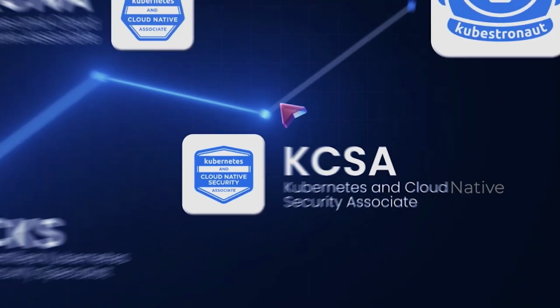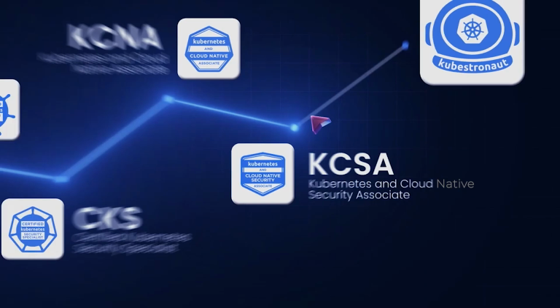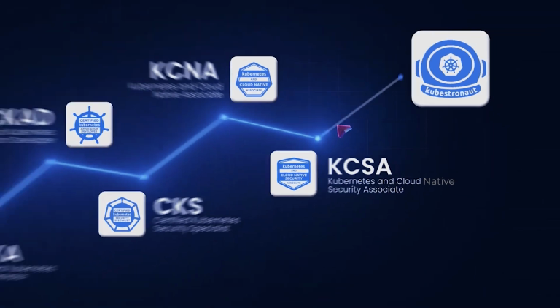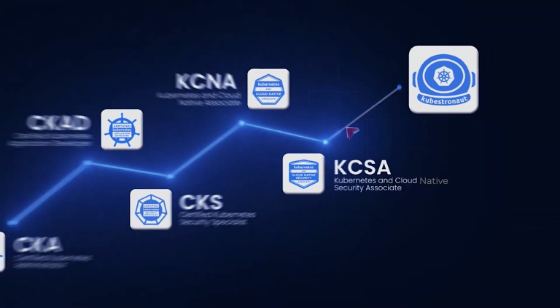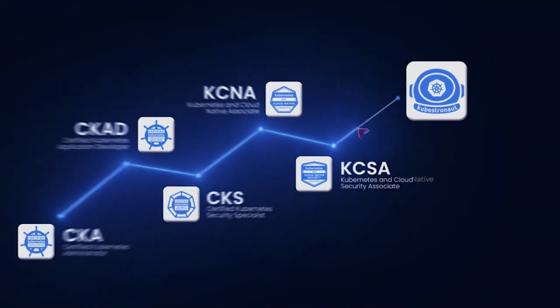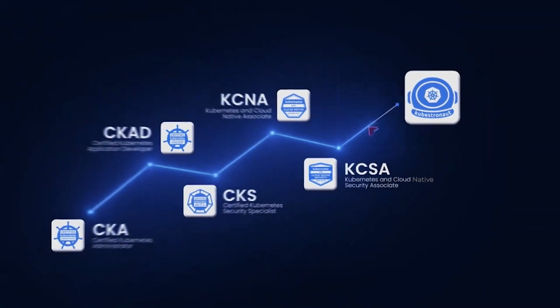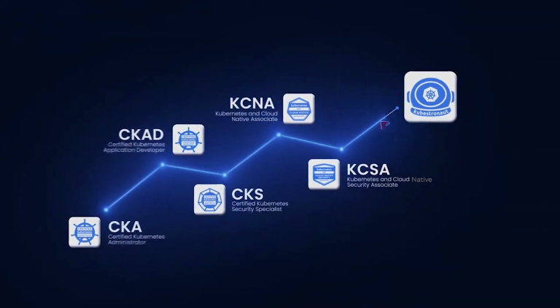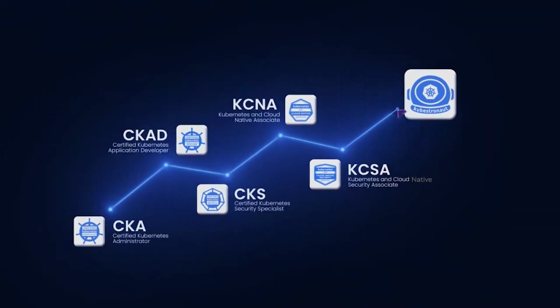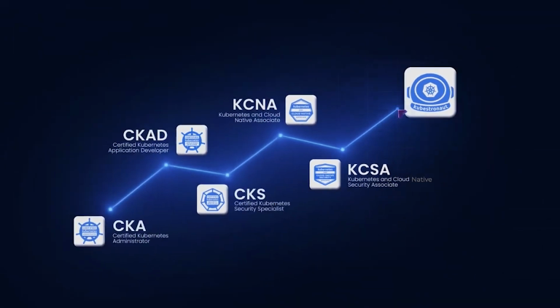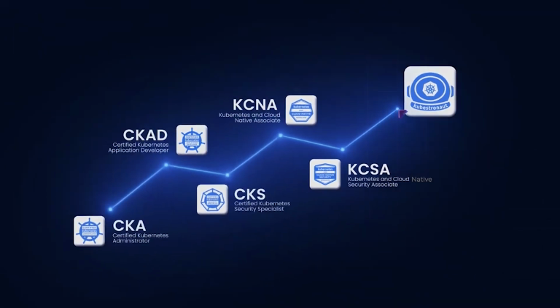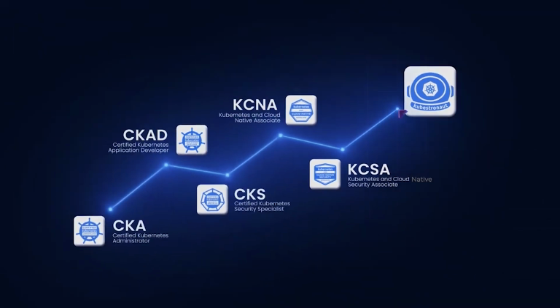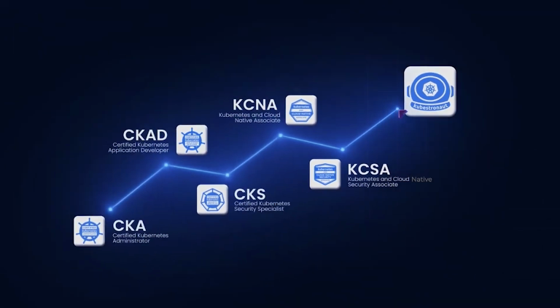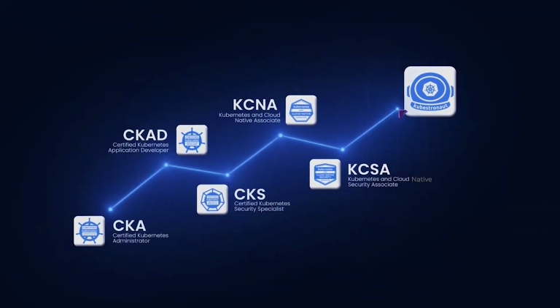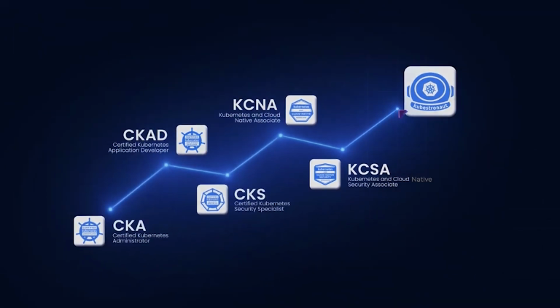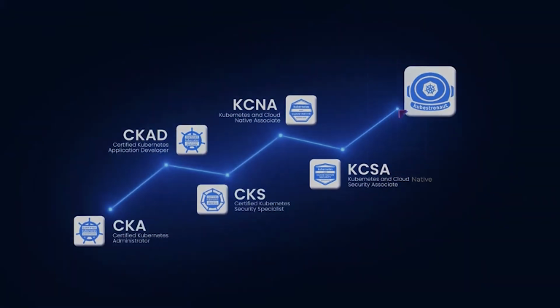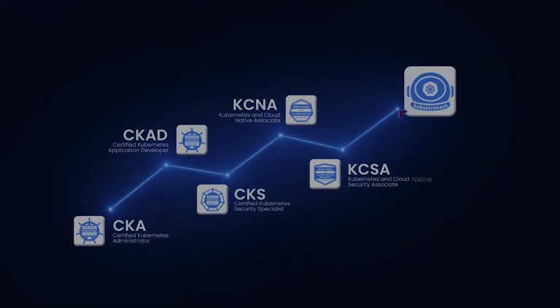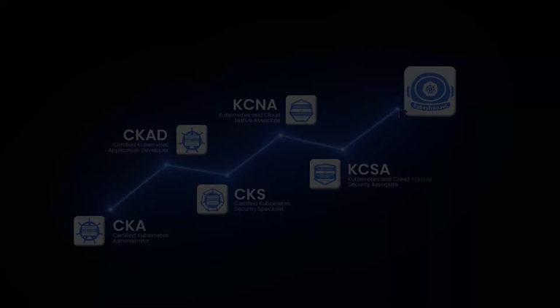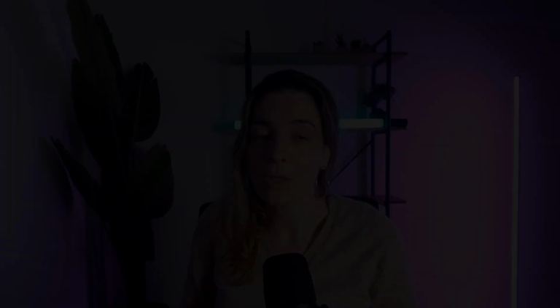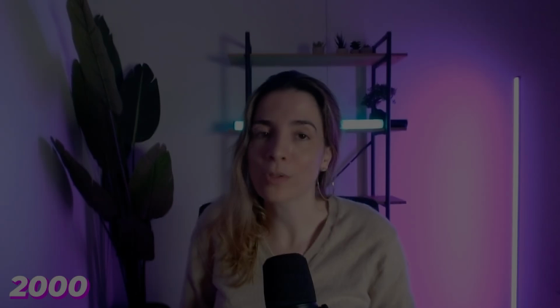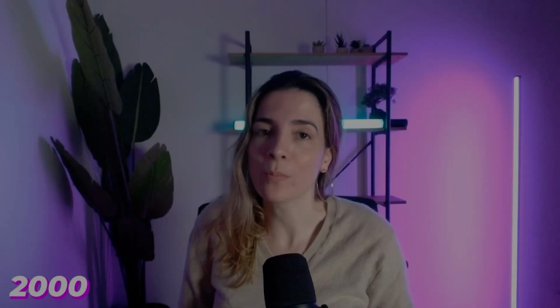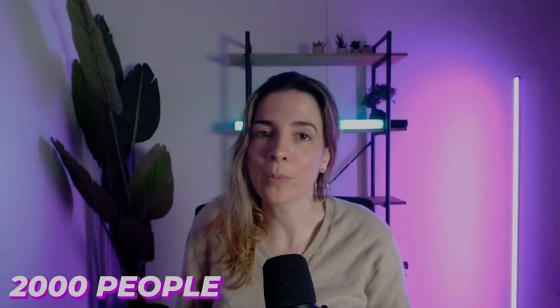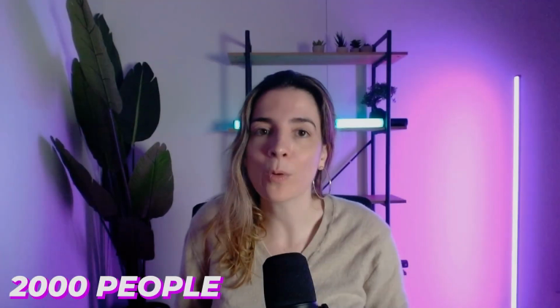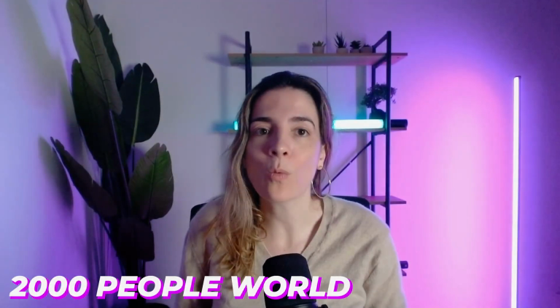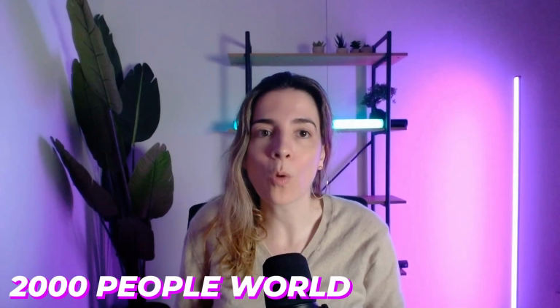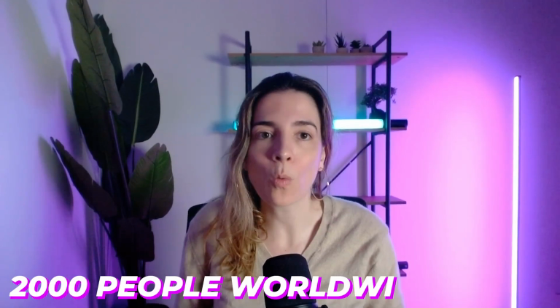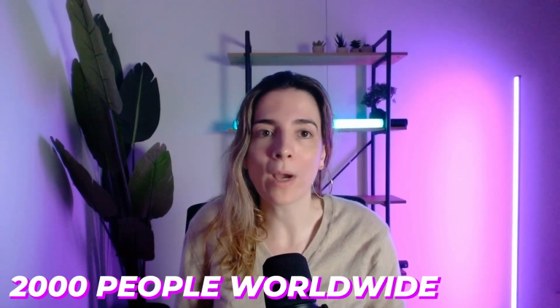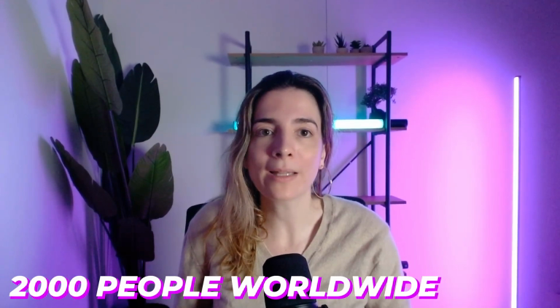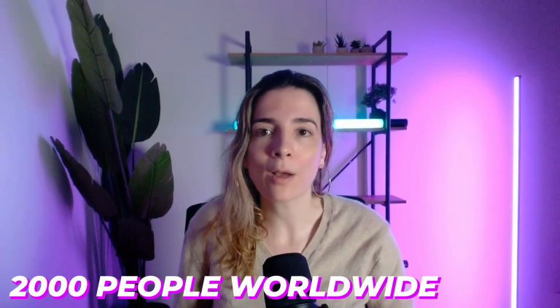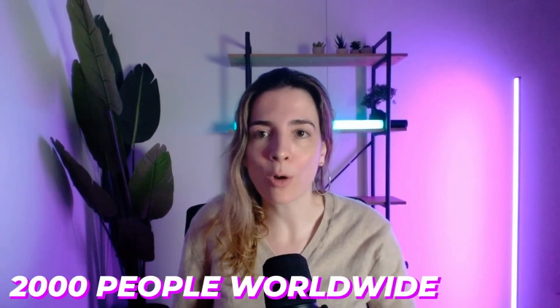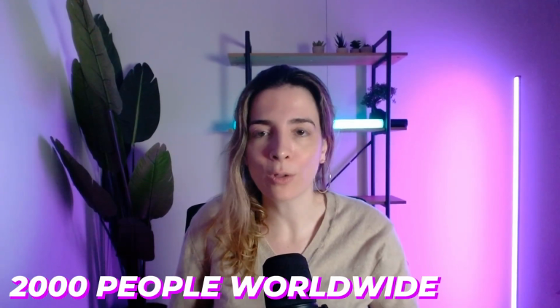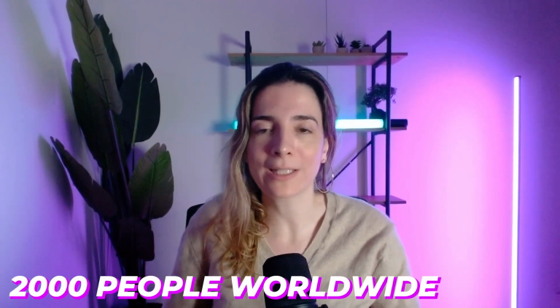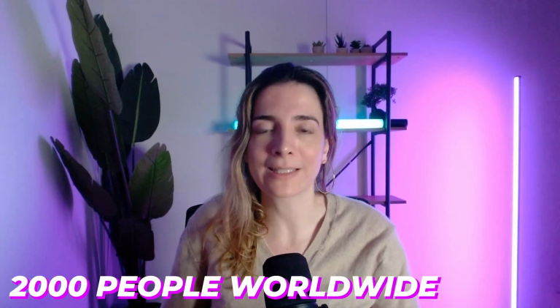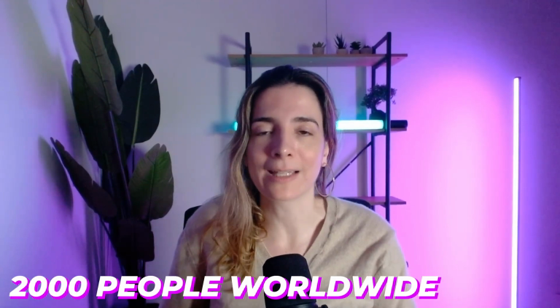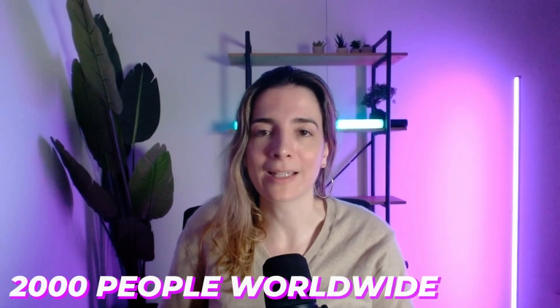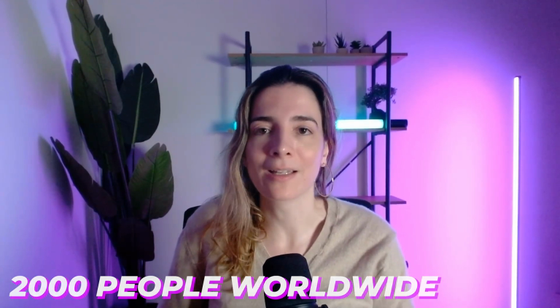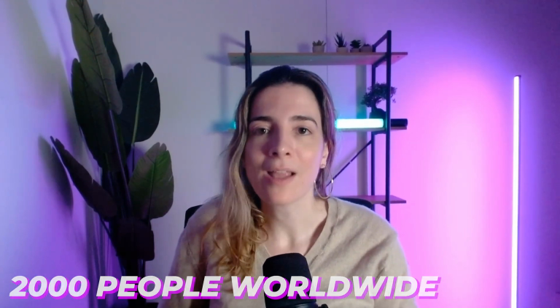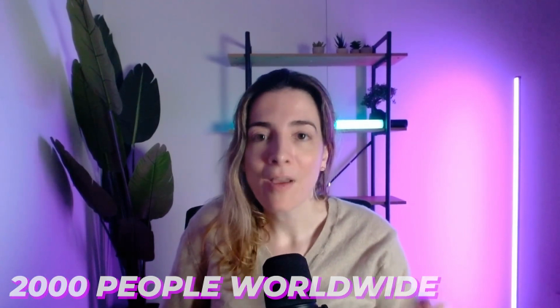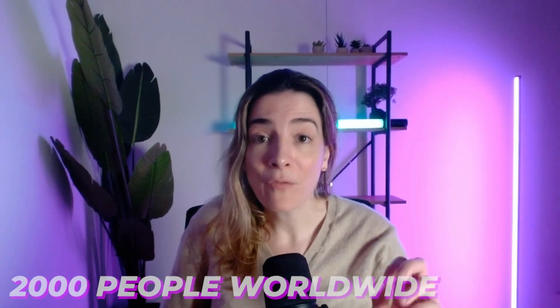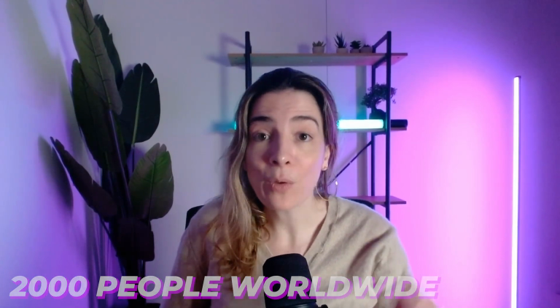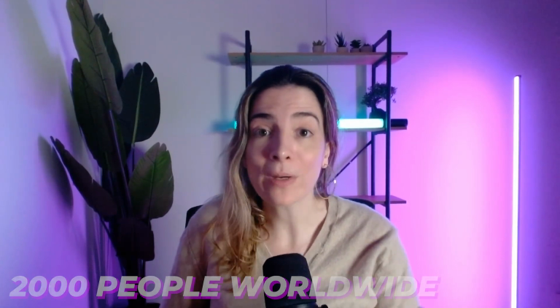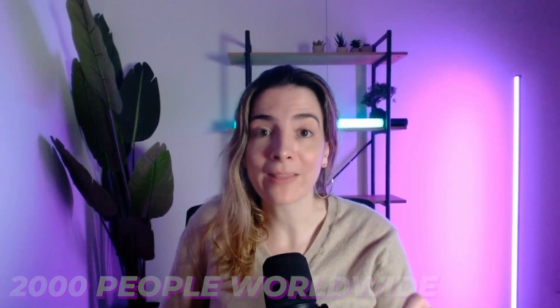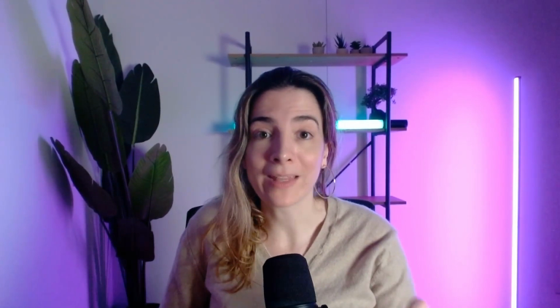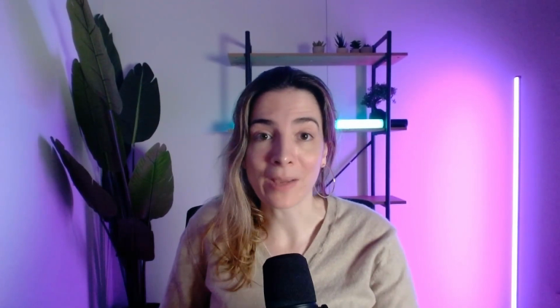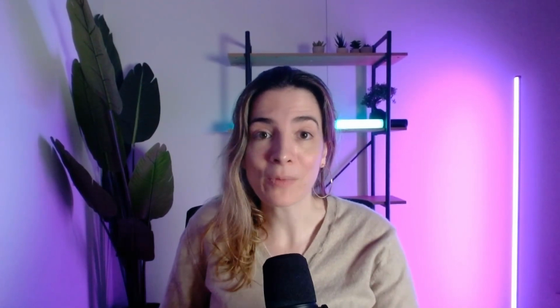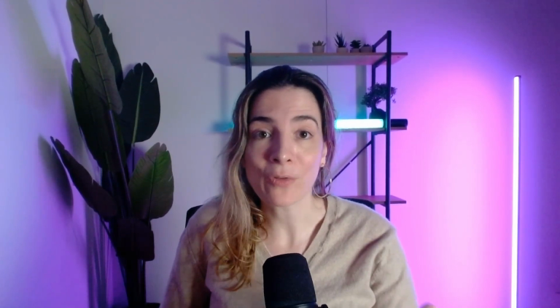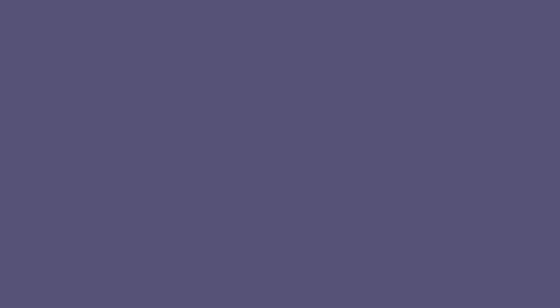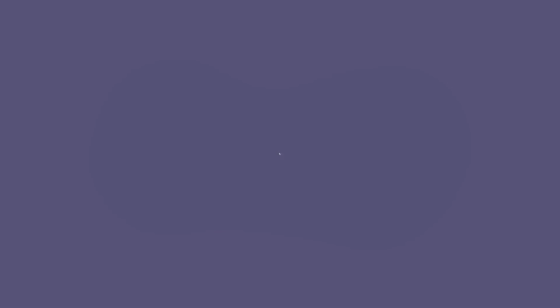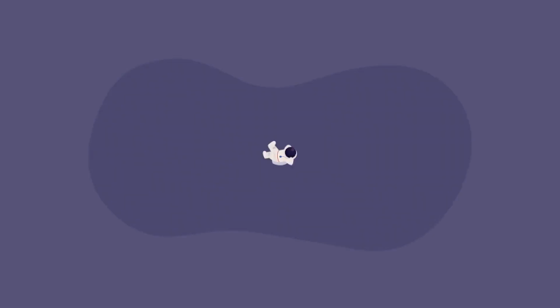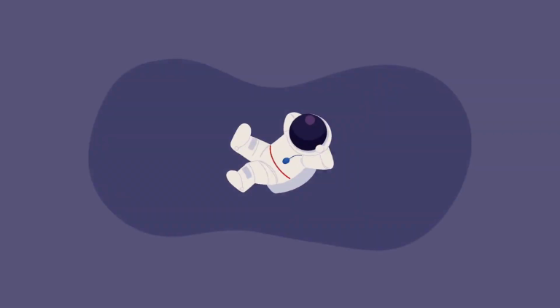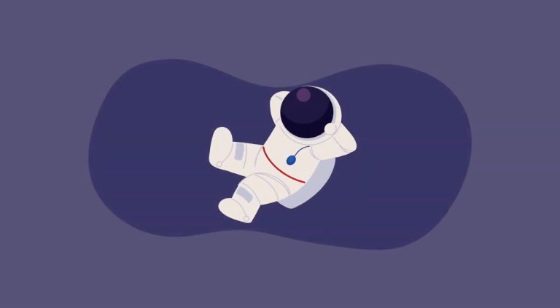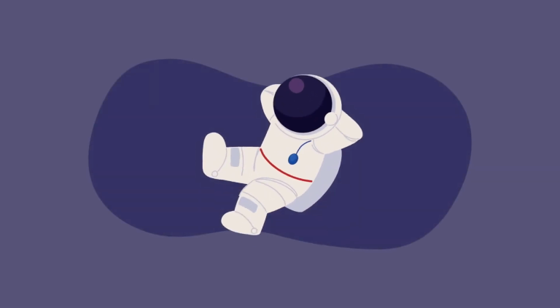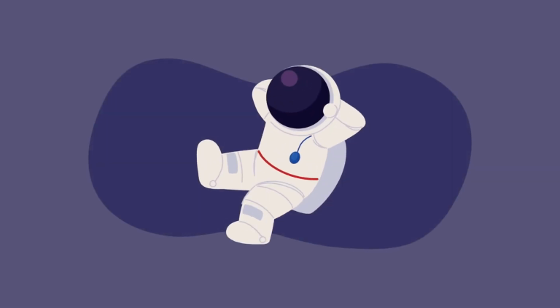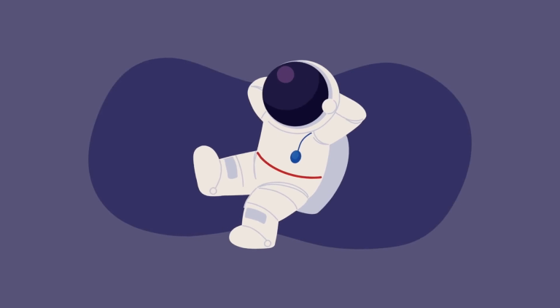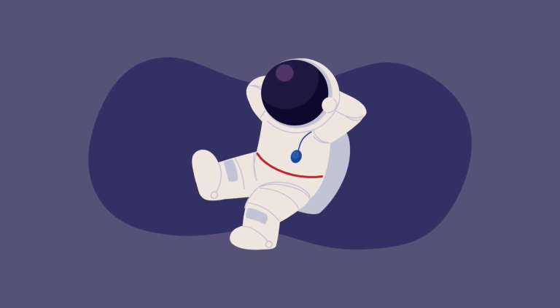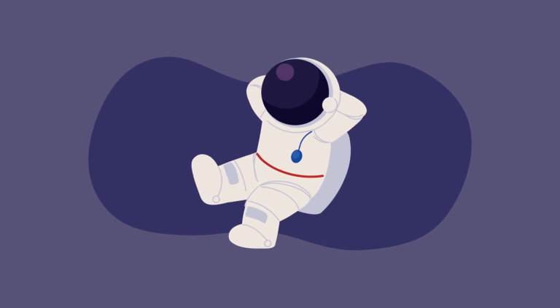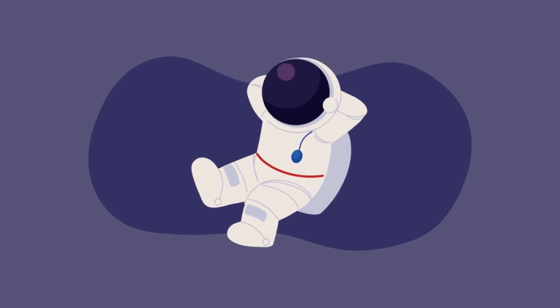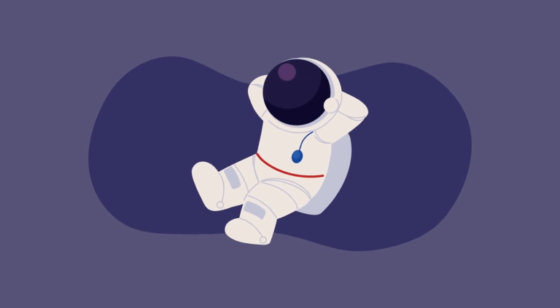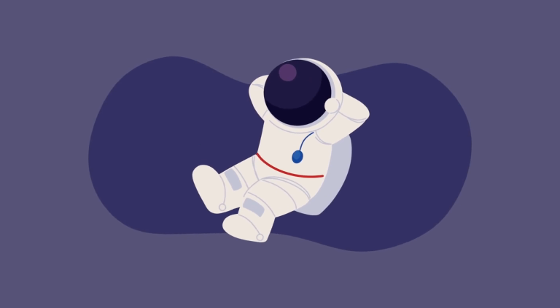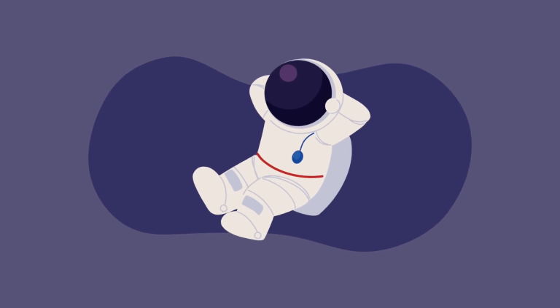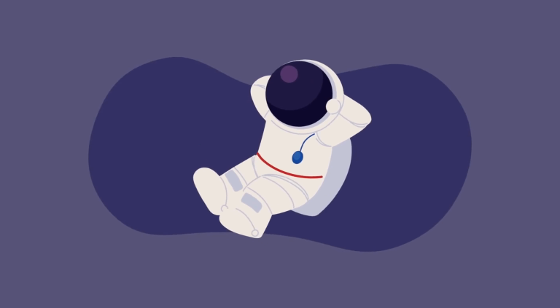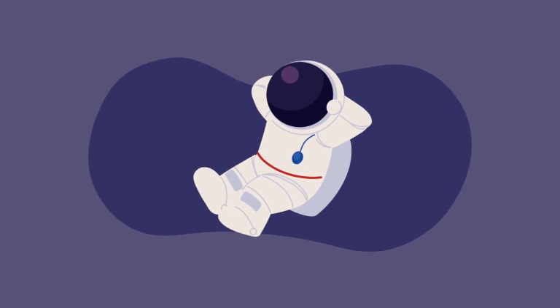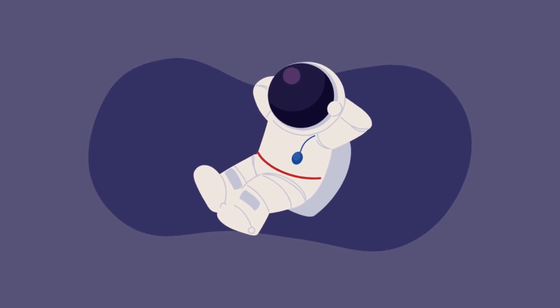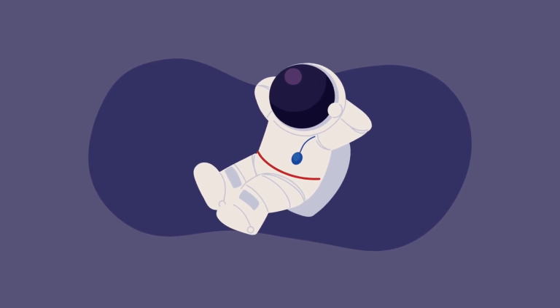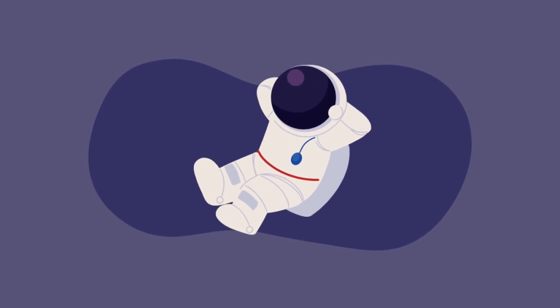Right now, only a little over 2,000 people worldwide hold this title — fewer than the number of astronauts who have actually been to space.